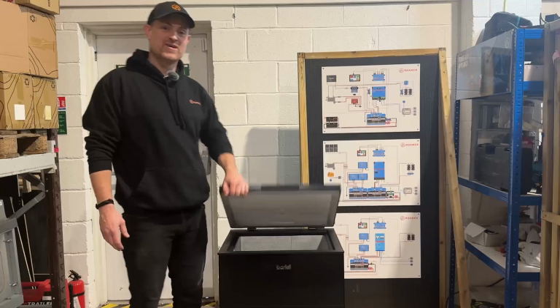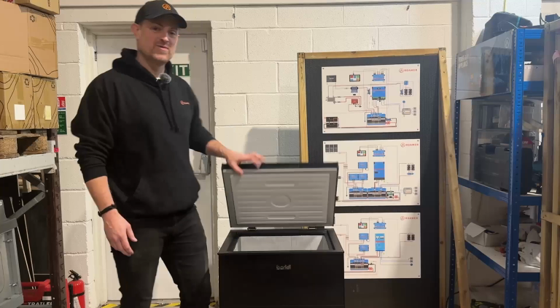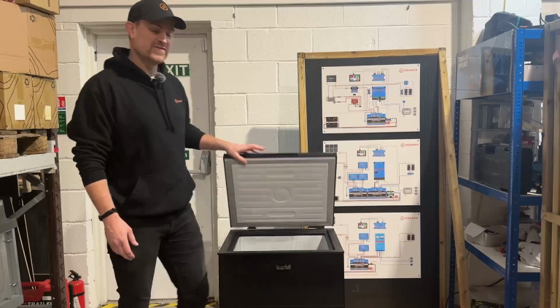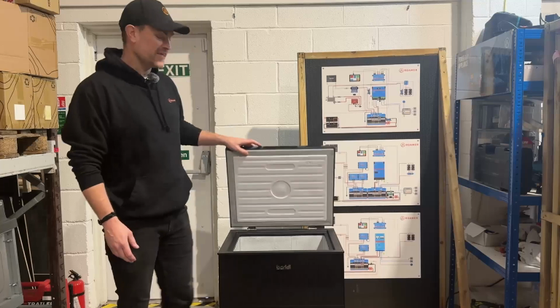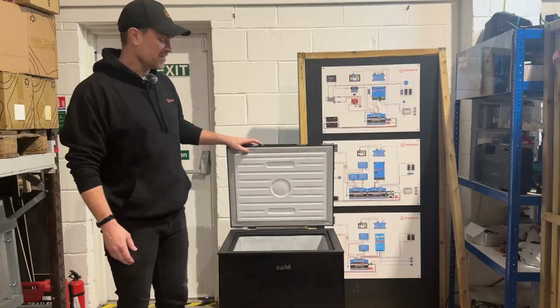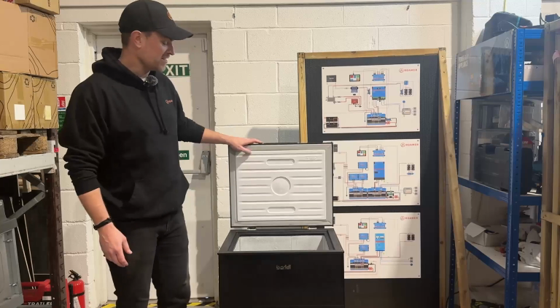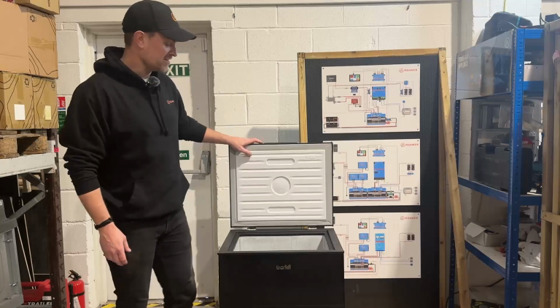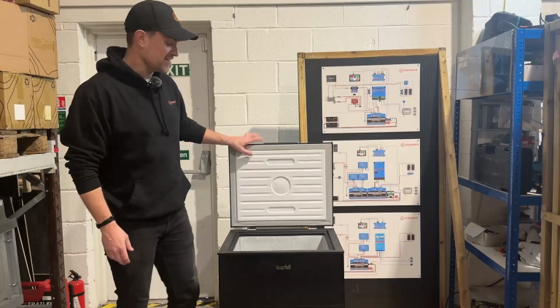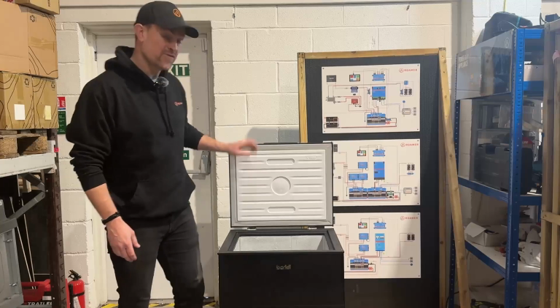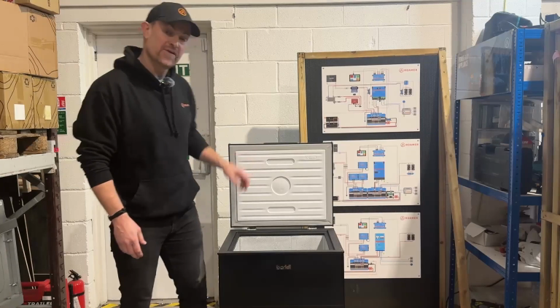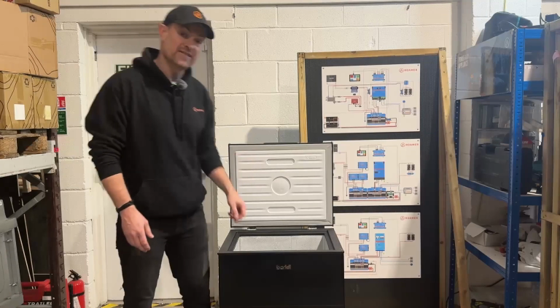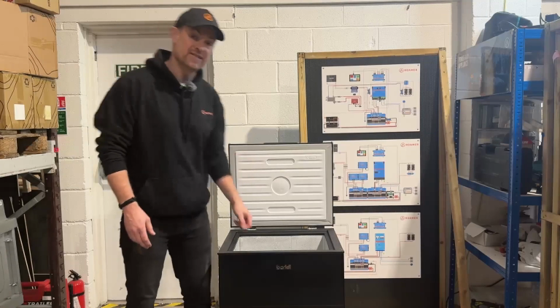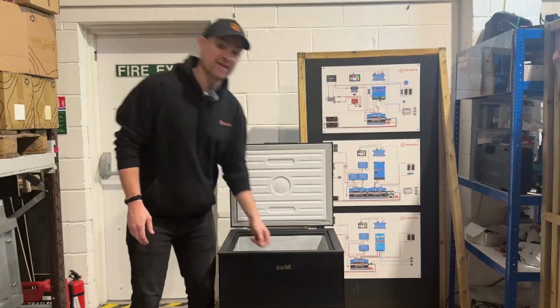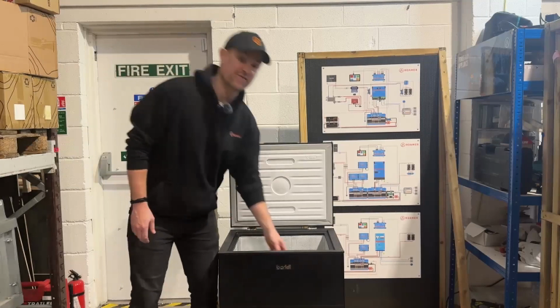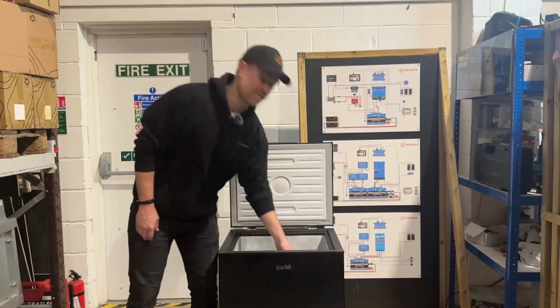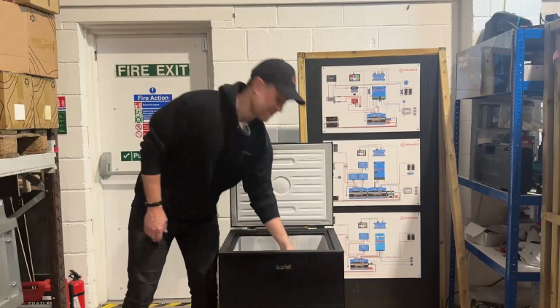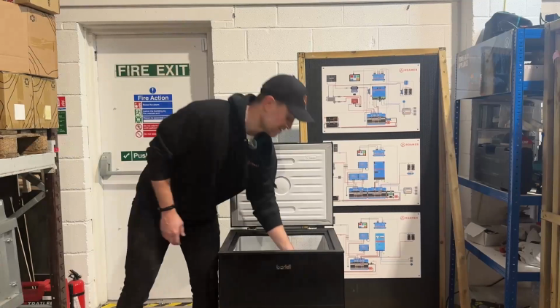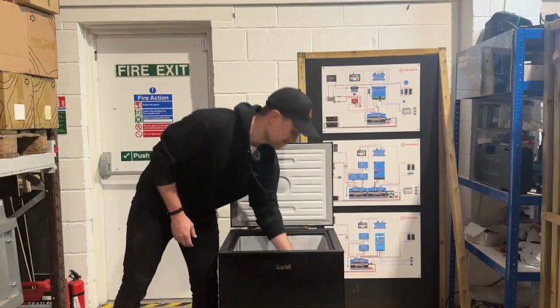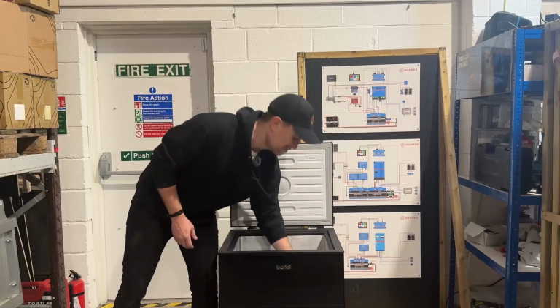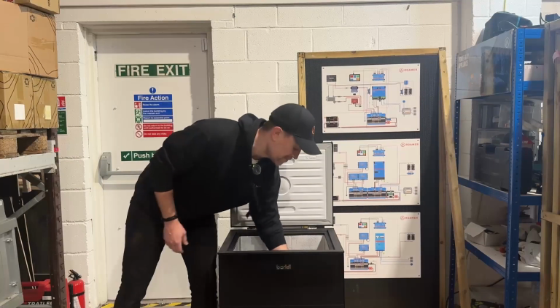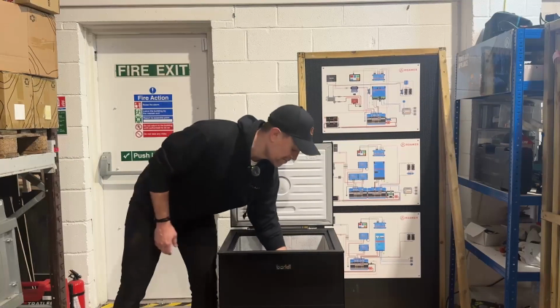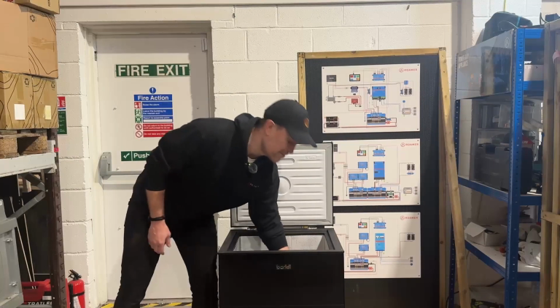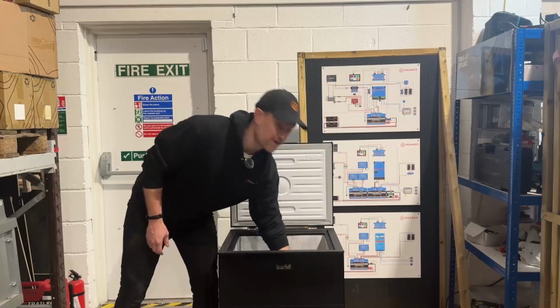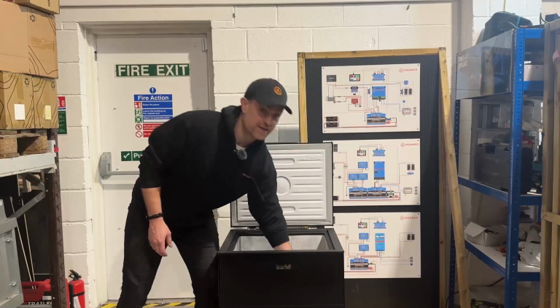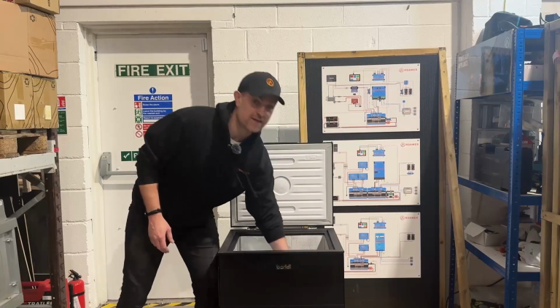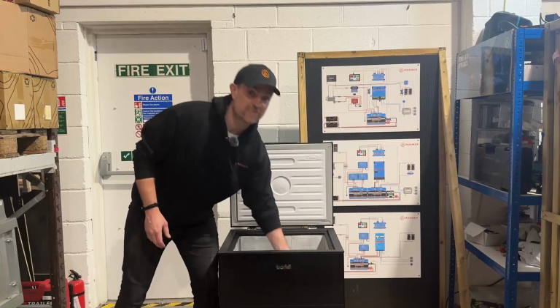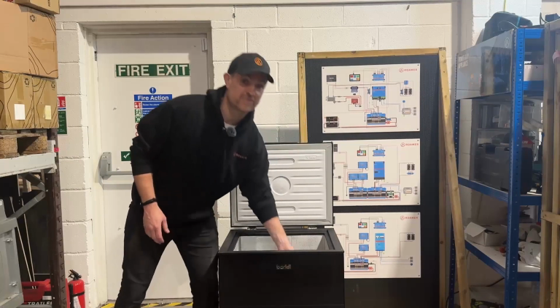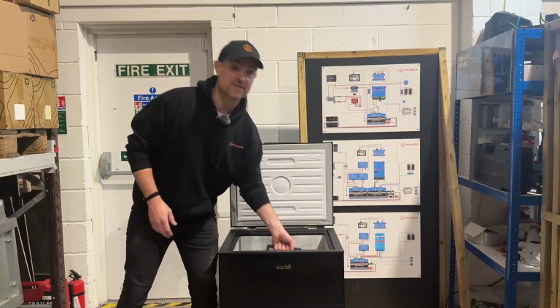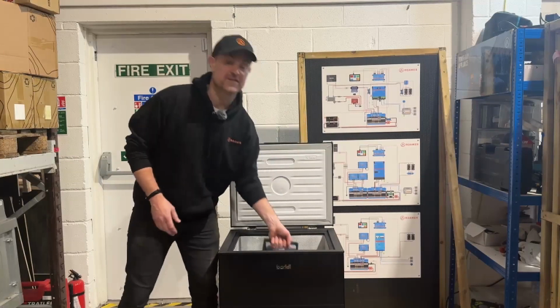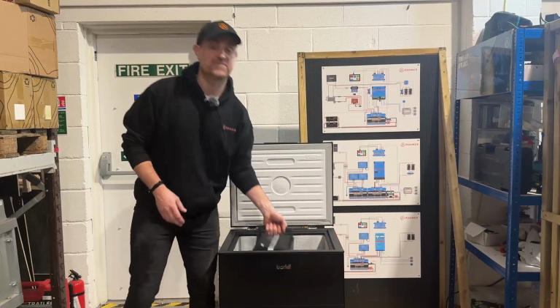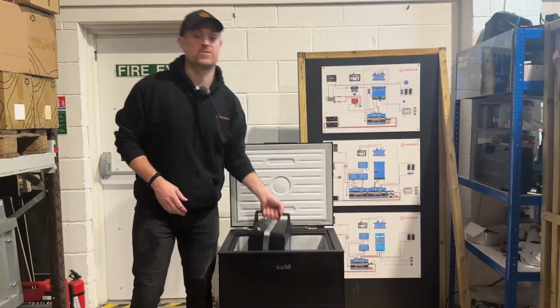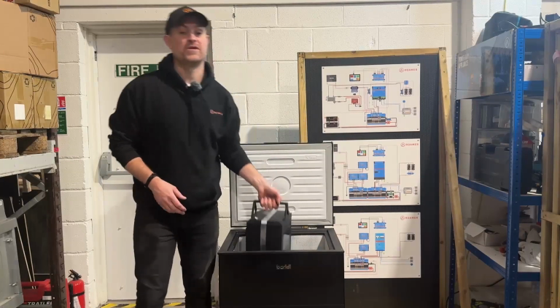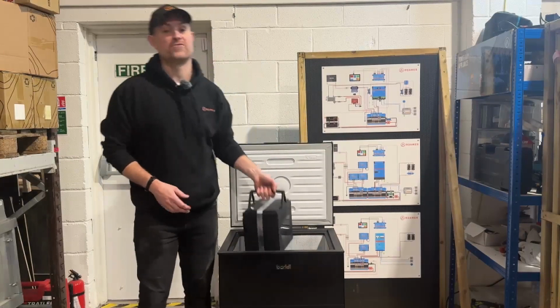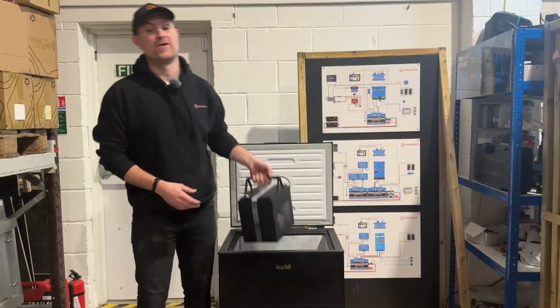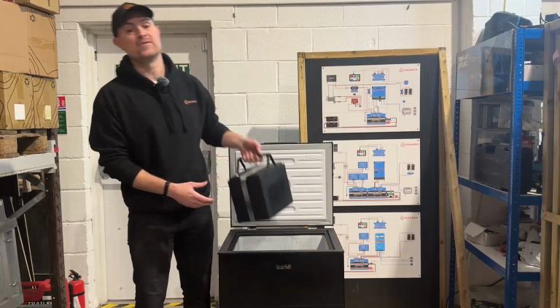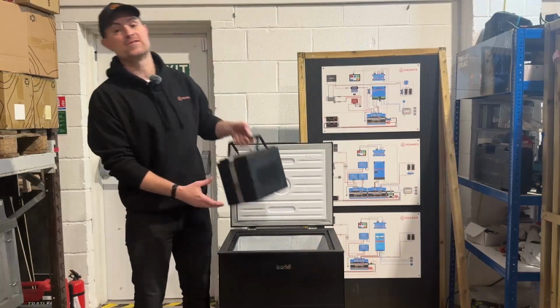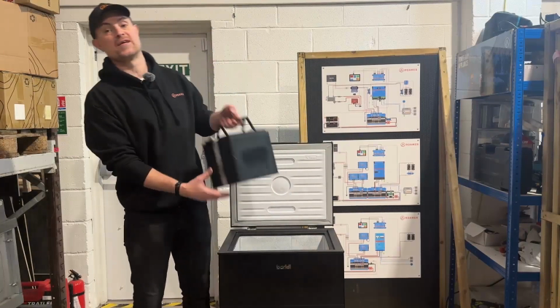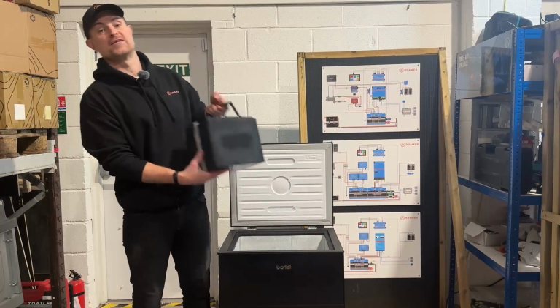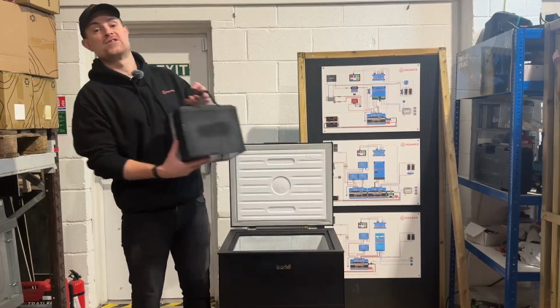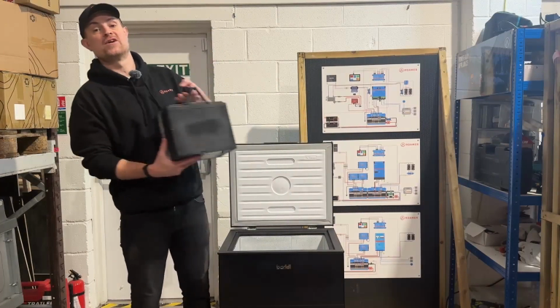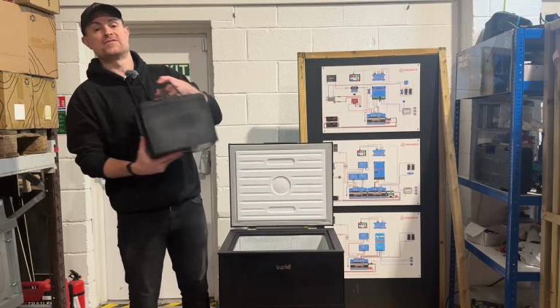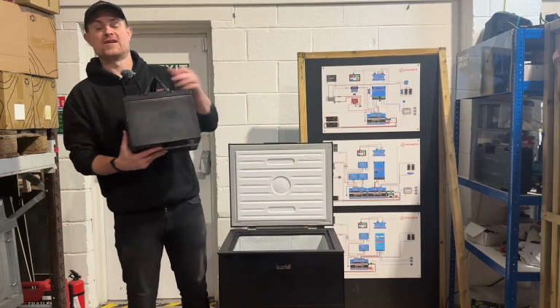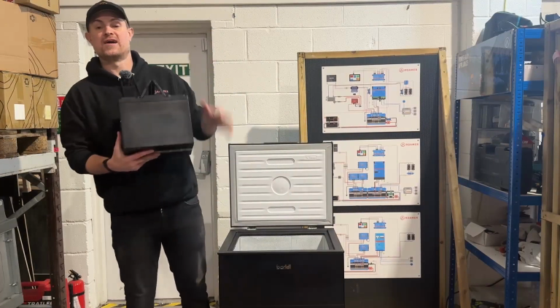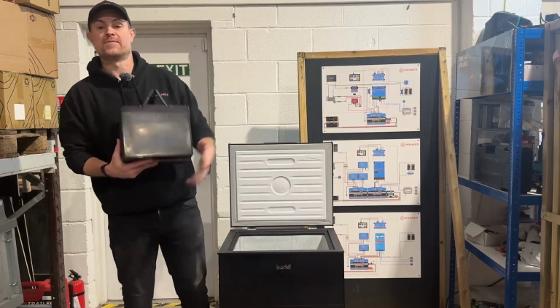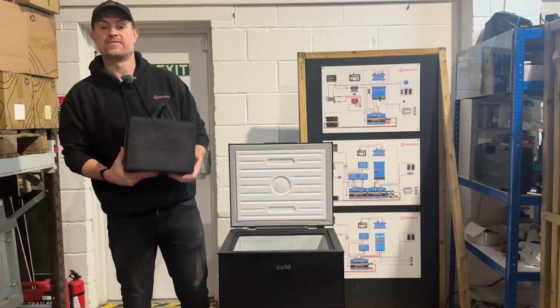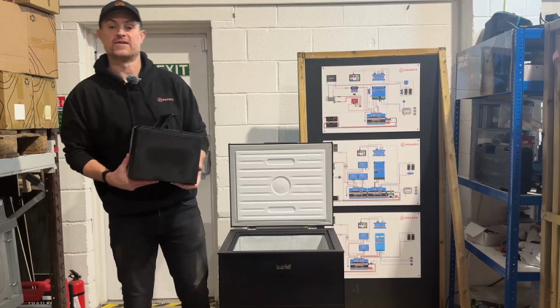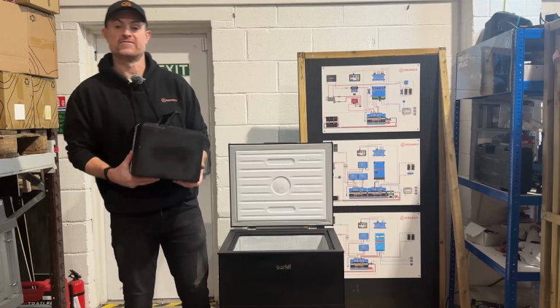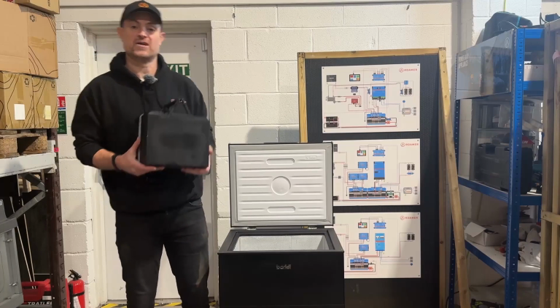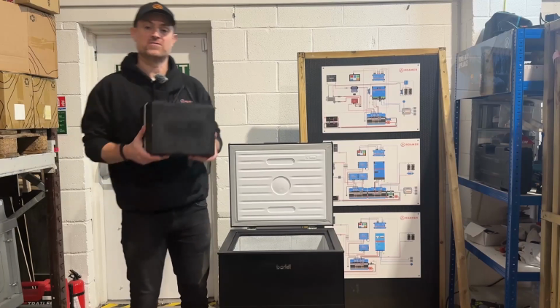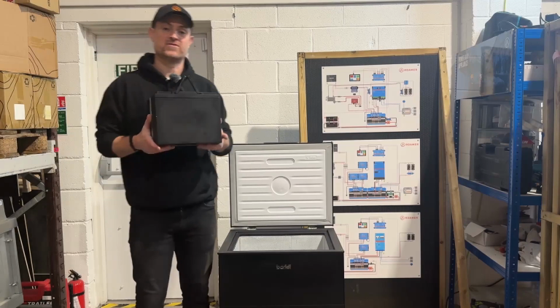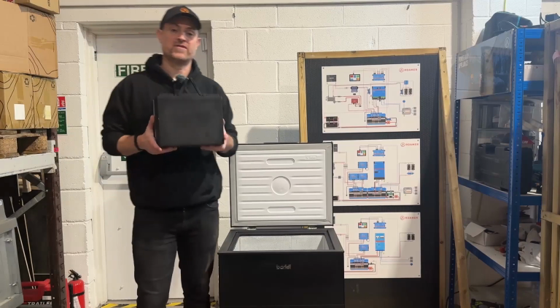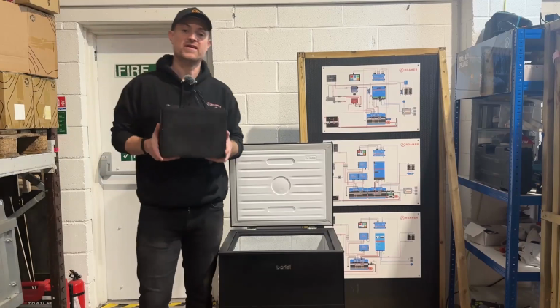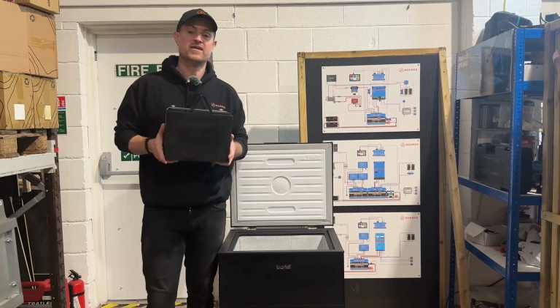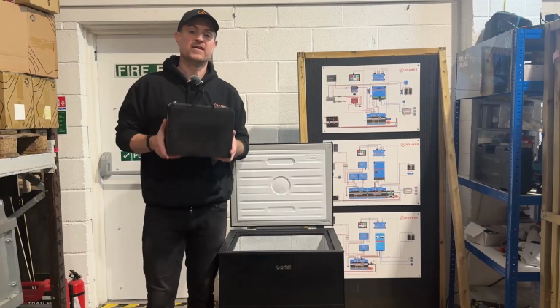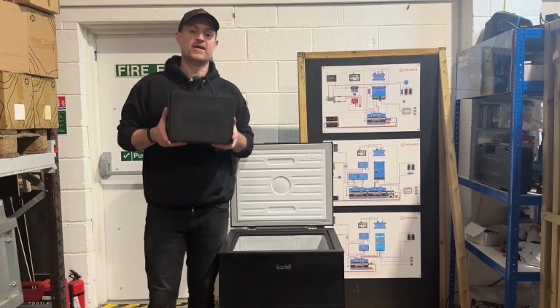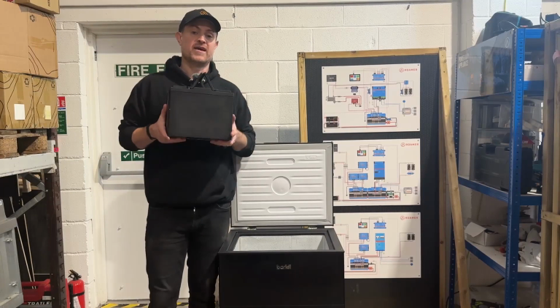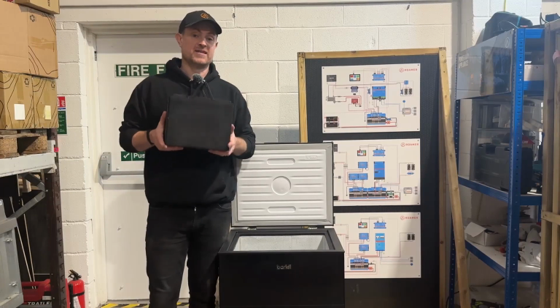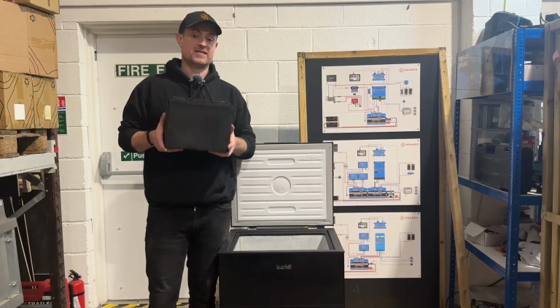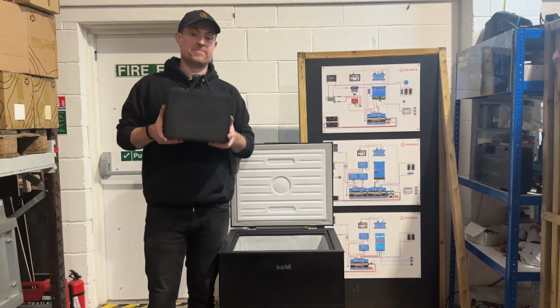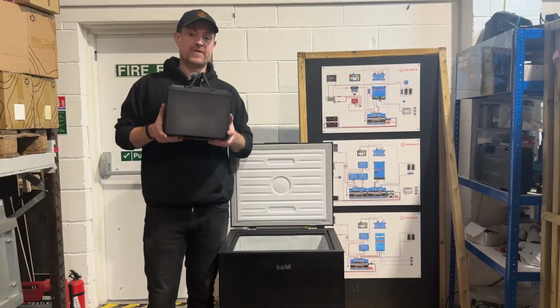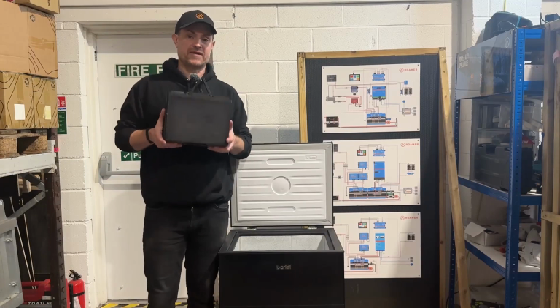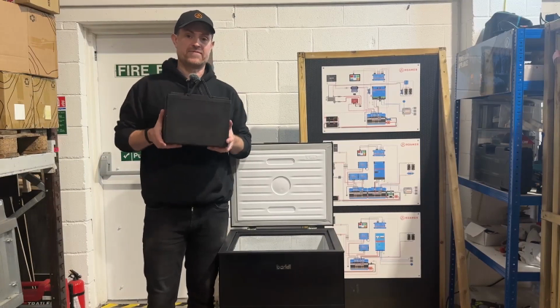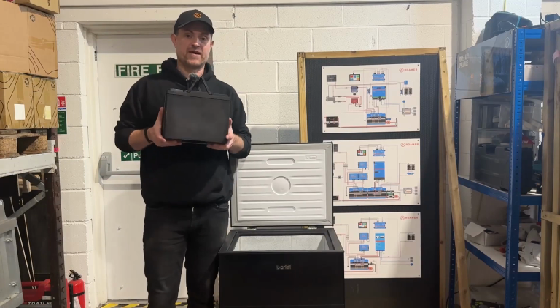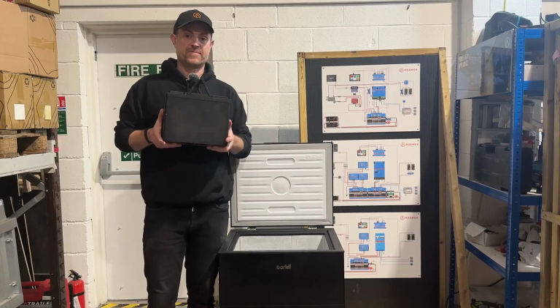We've tested a self-heated lithium battery by putting it in the freezer for 24 hours and charging it up. The results are in and it's a big fail.